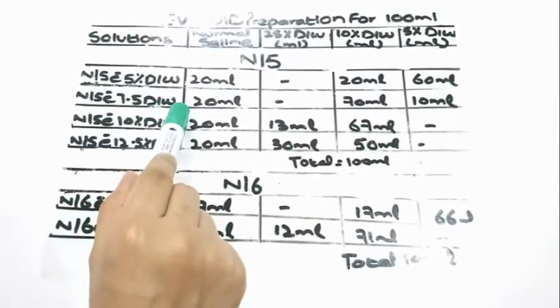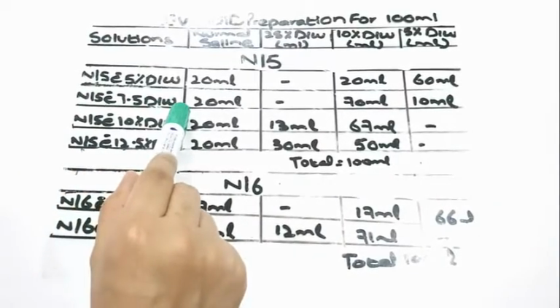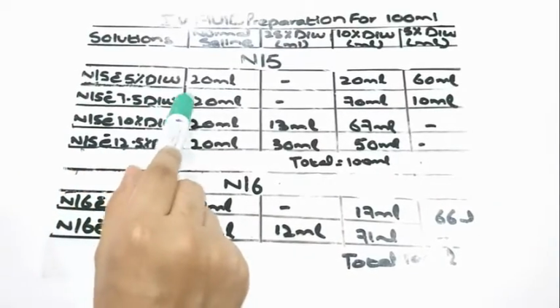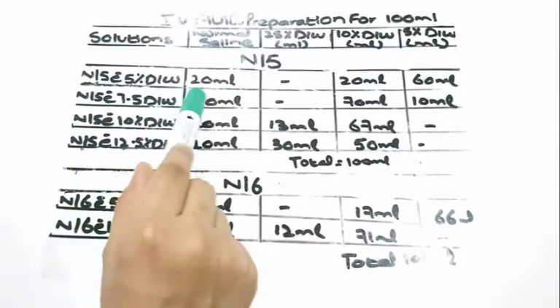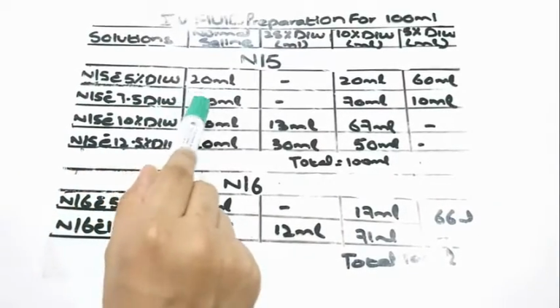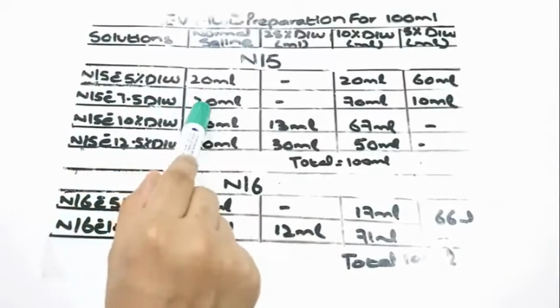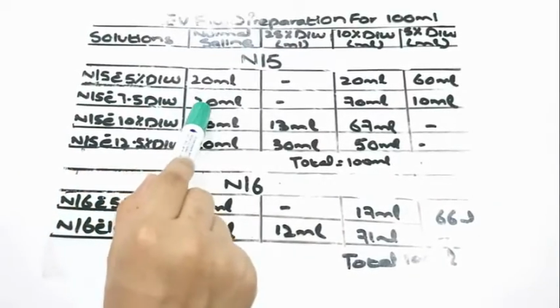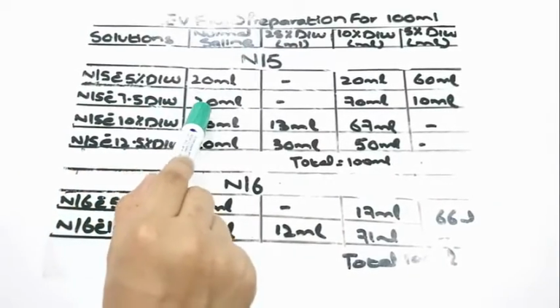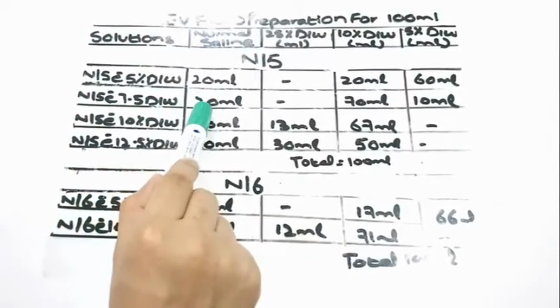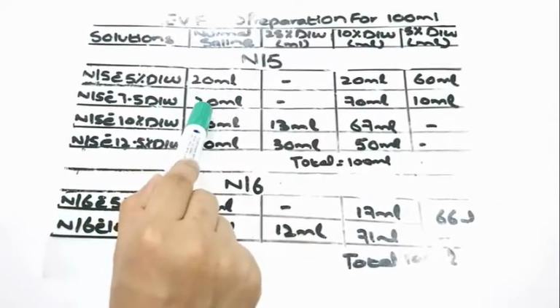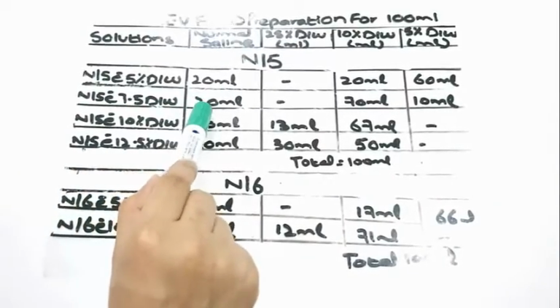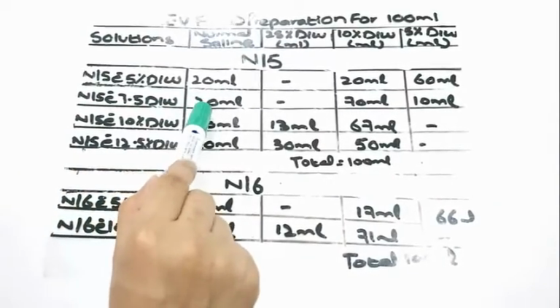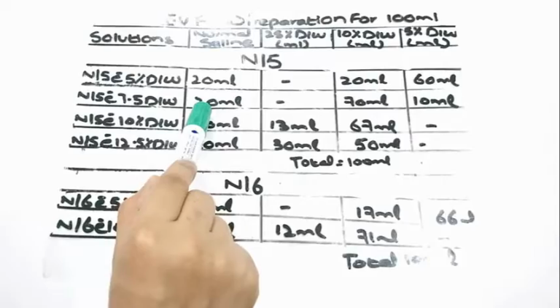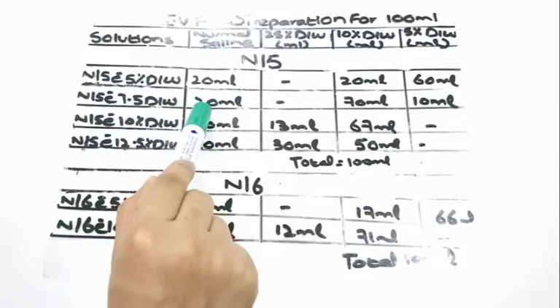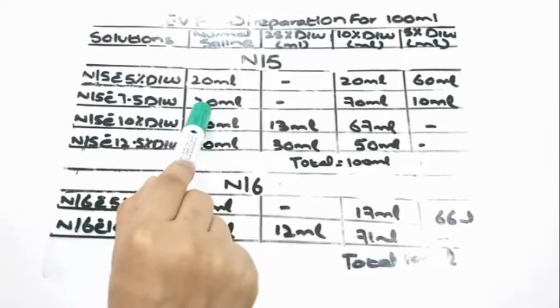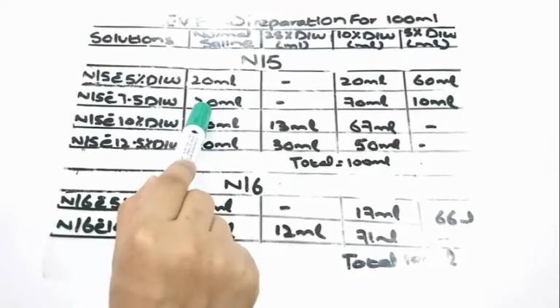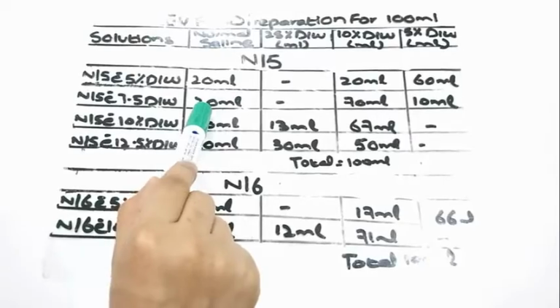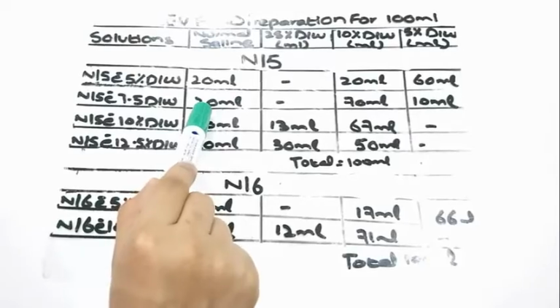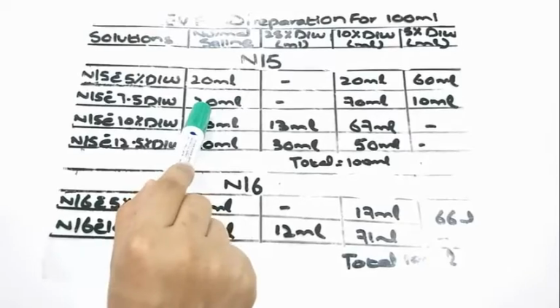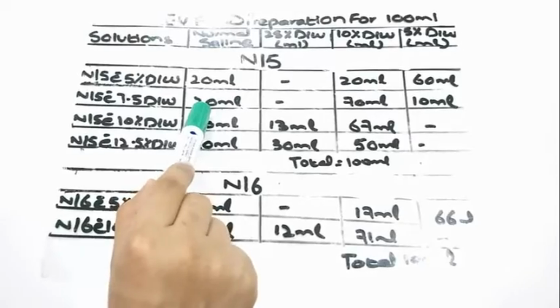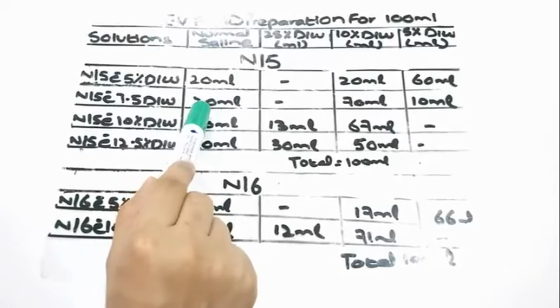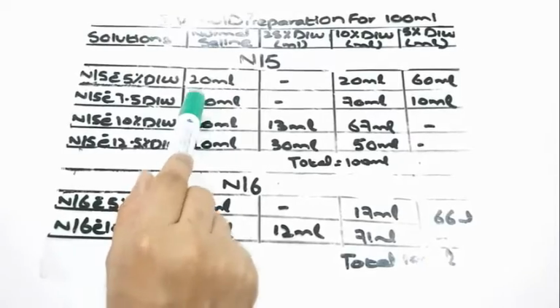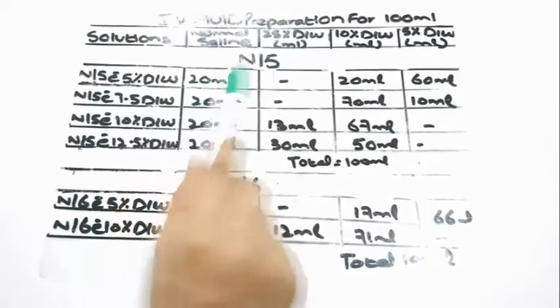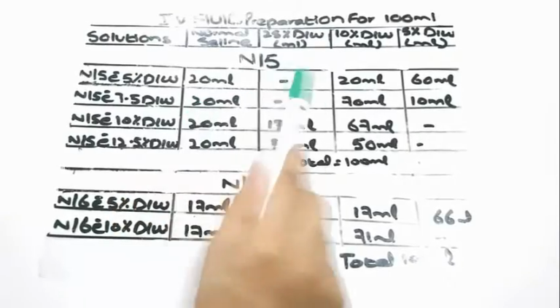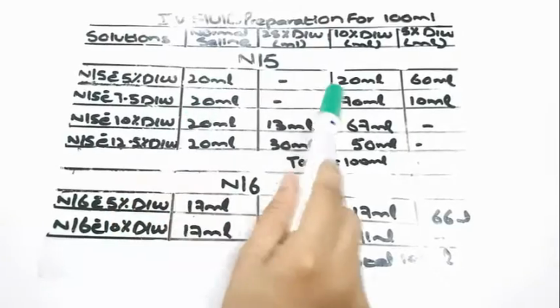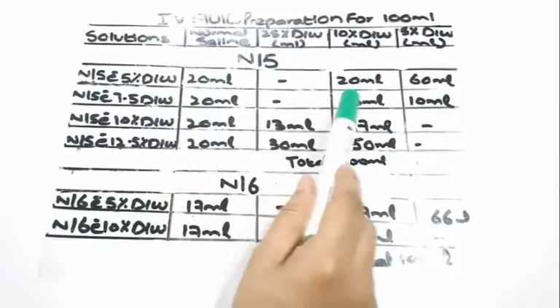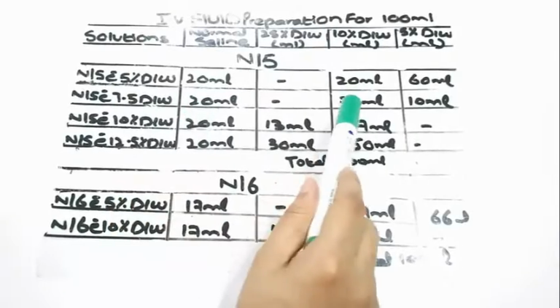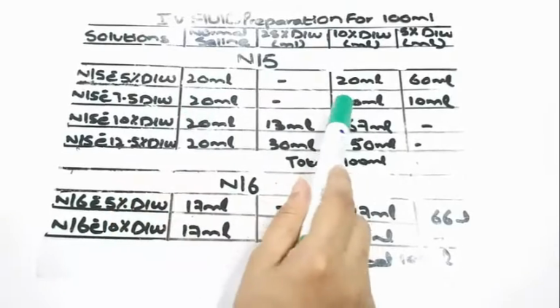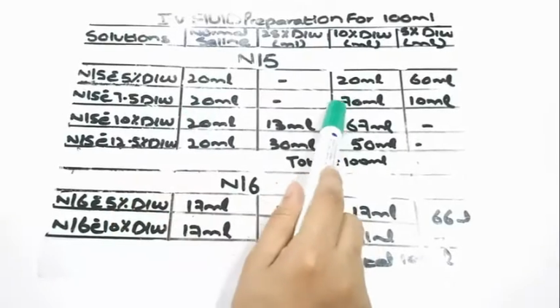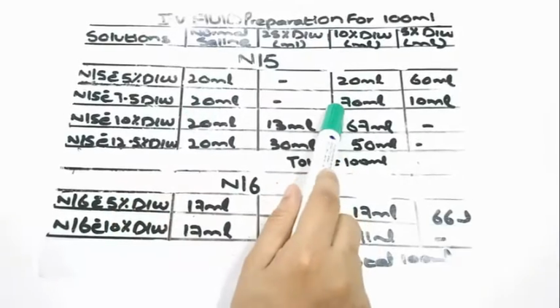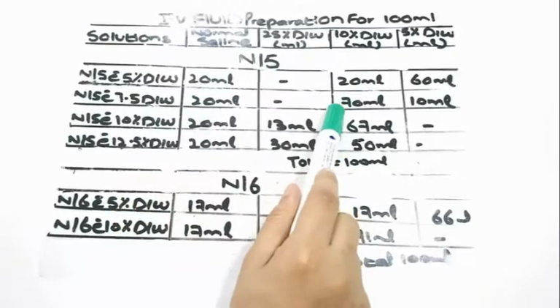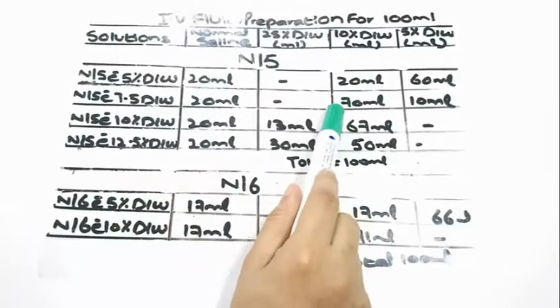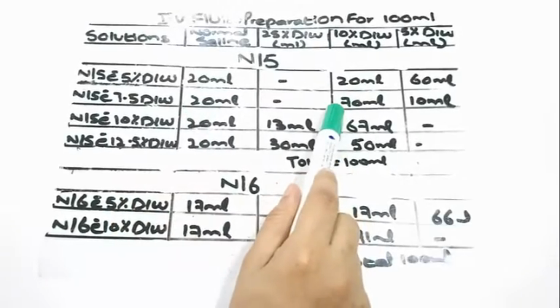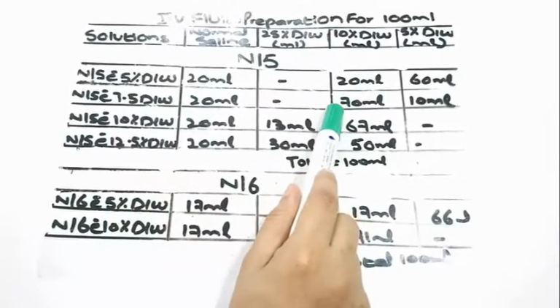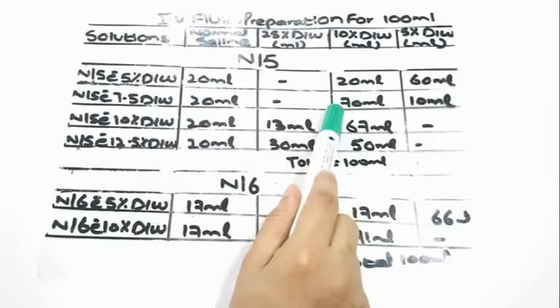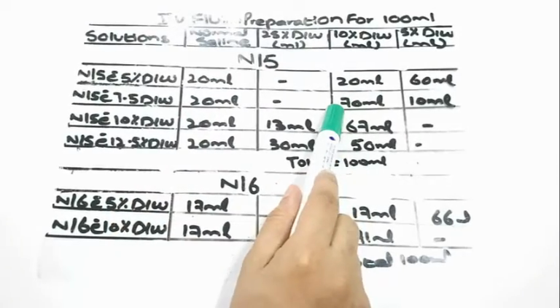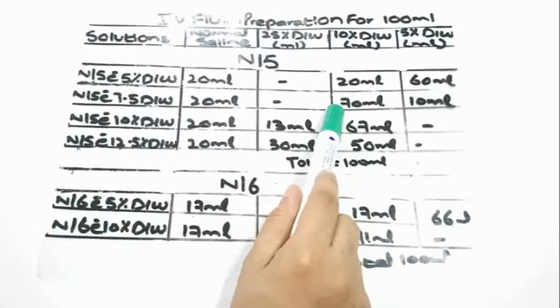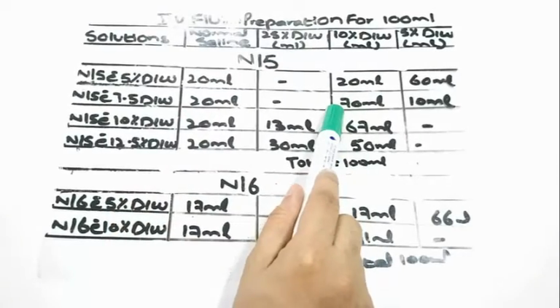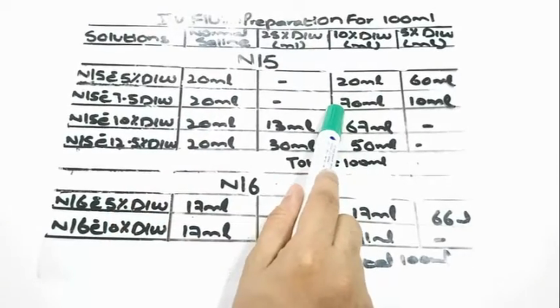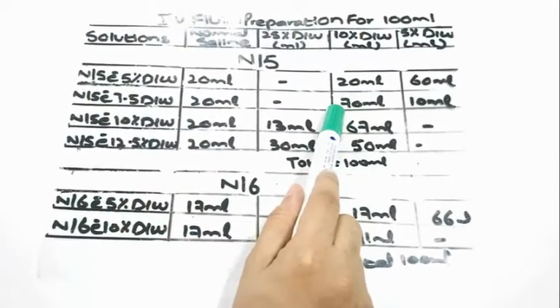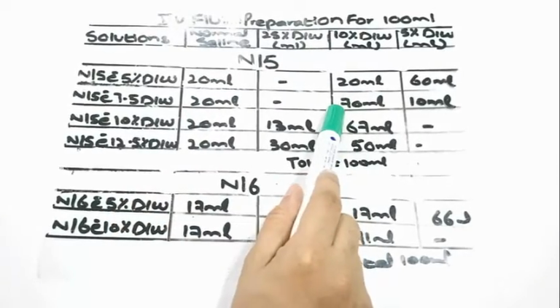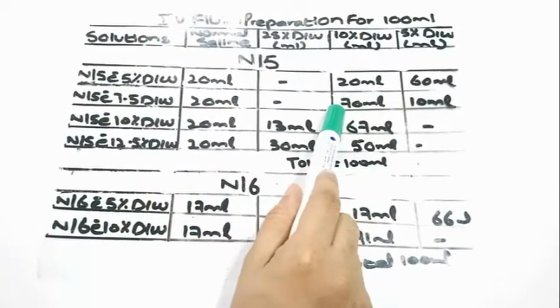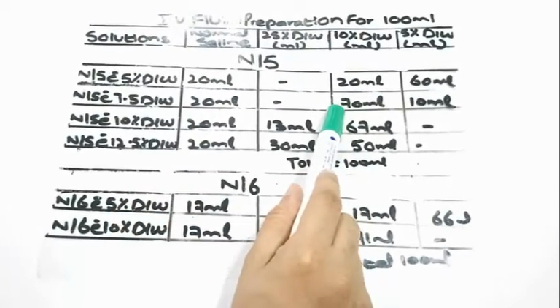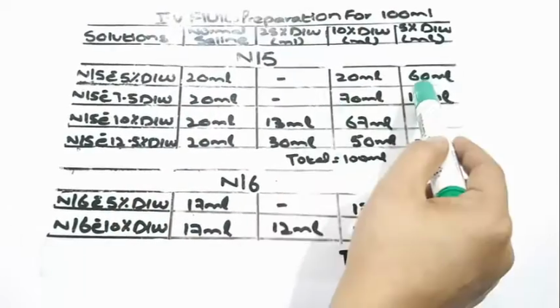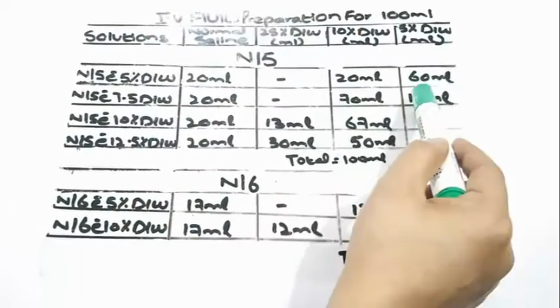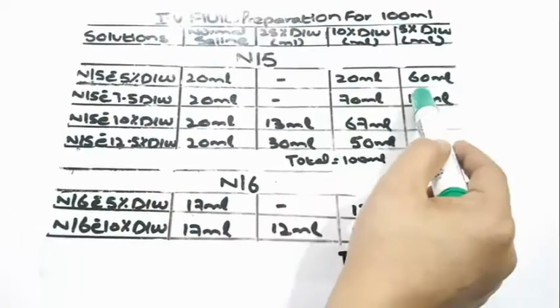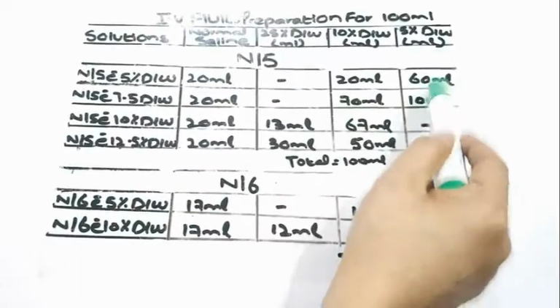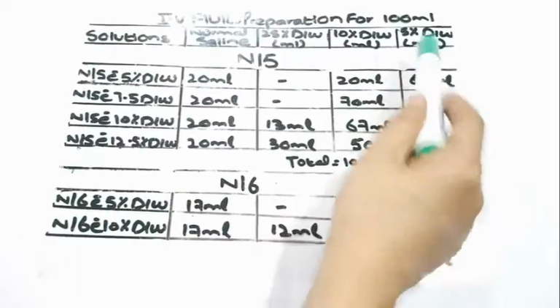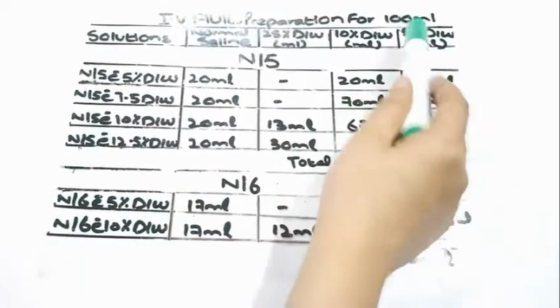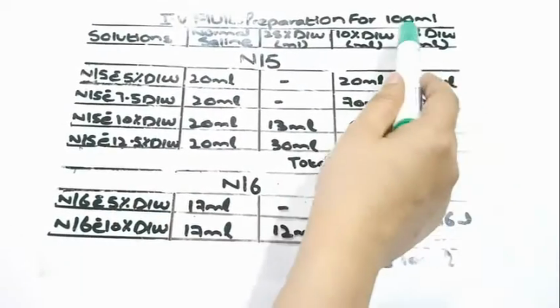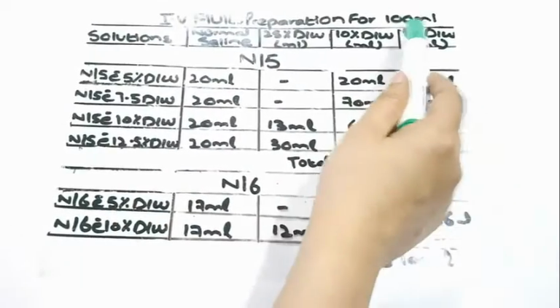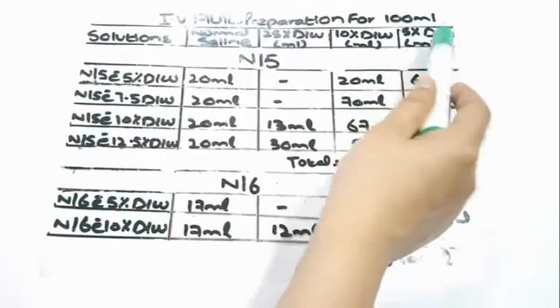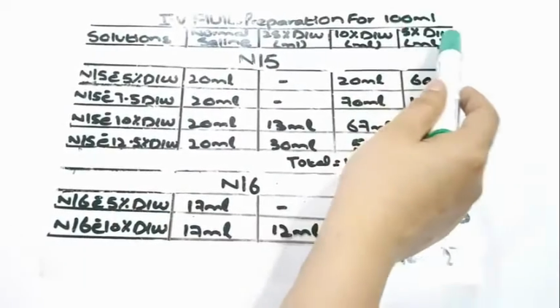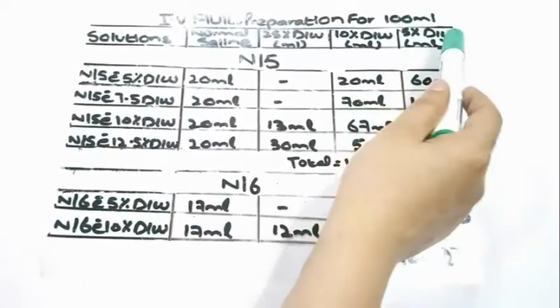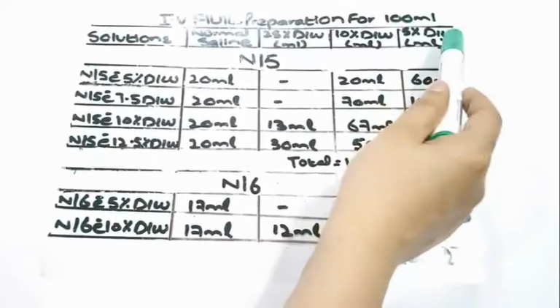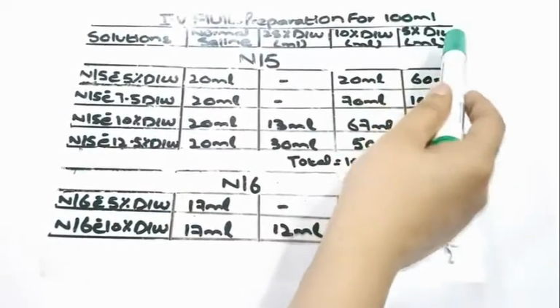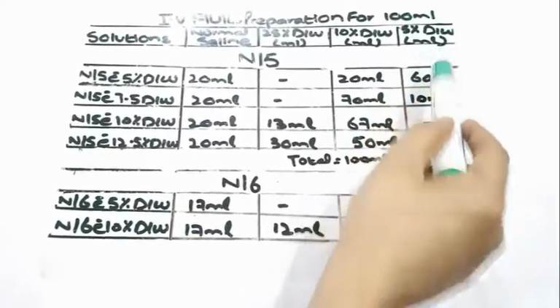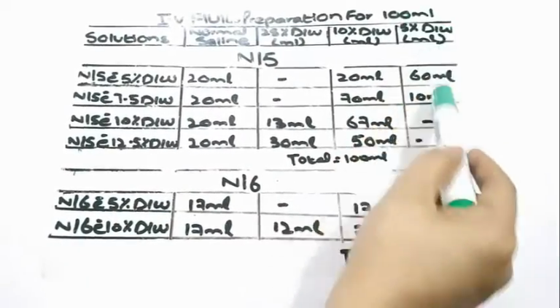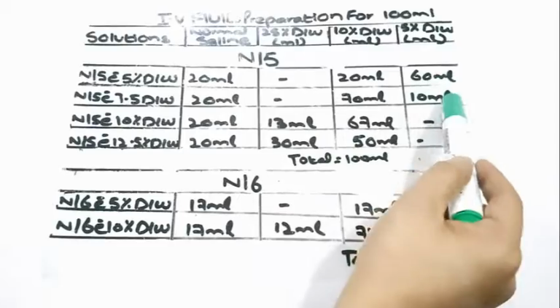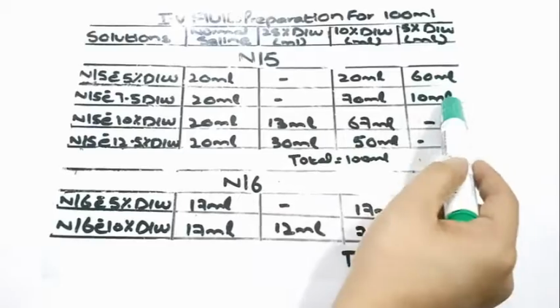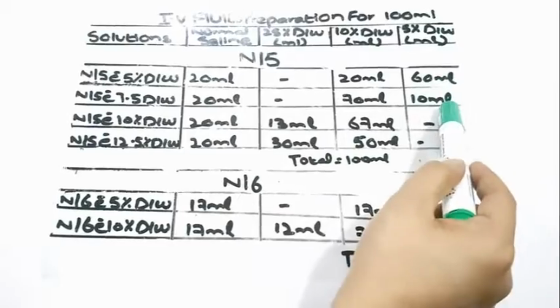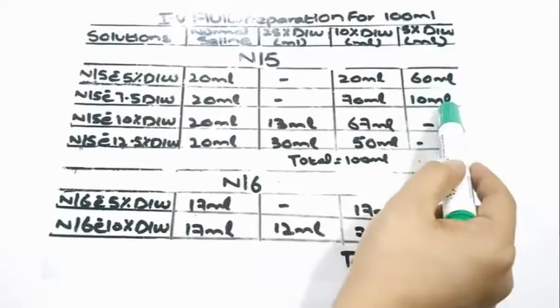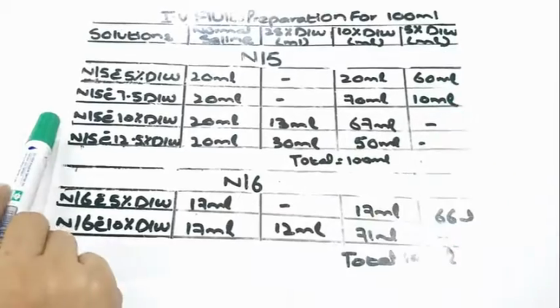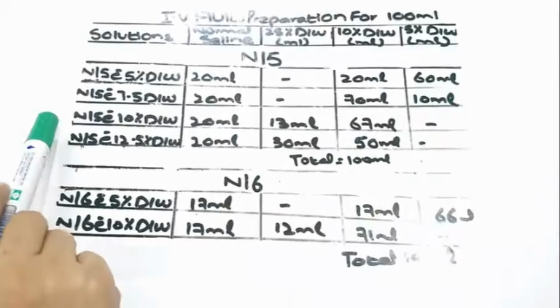To prepare N/5 with 7.5% dextrose water, we would require 20 ml of normal saline, 70 ml of 10% dextrose water, and 10 ml of 5% dextrose water.